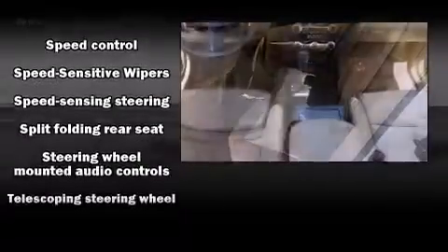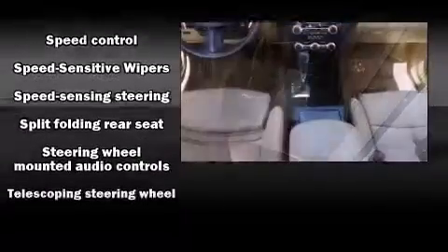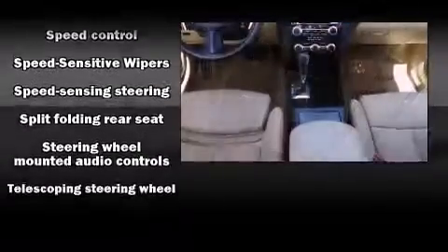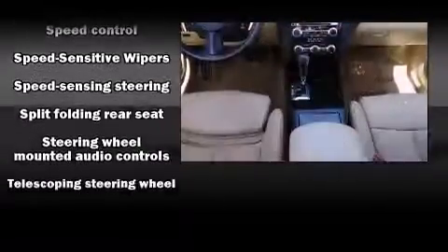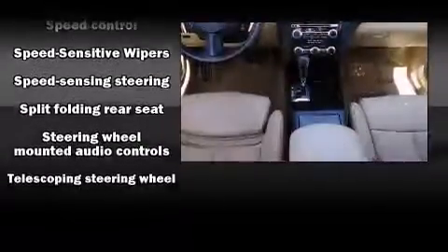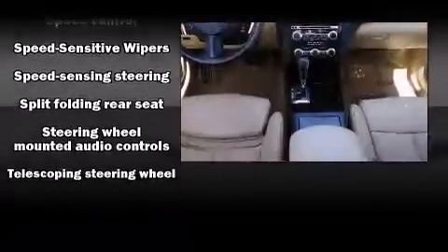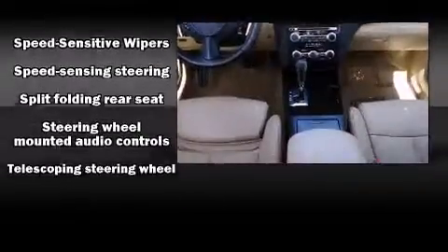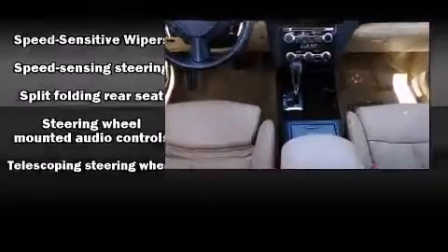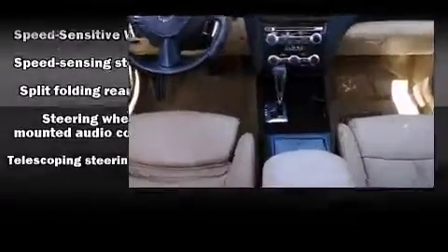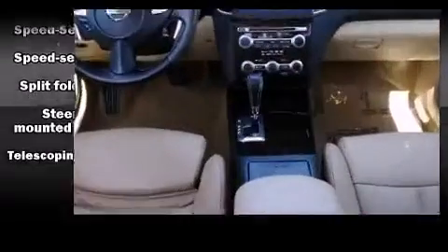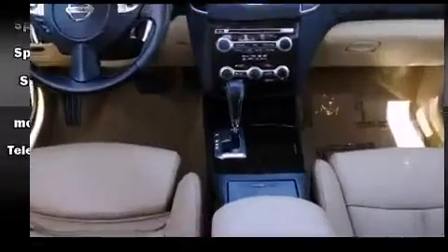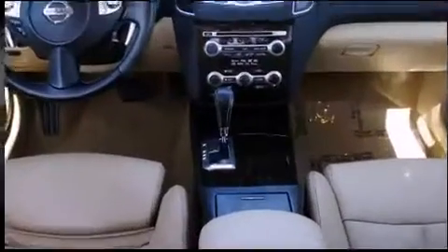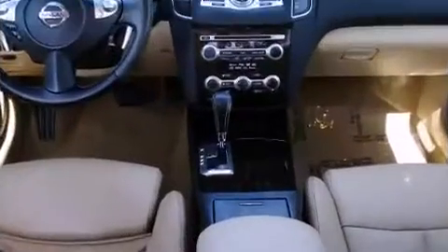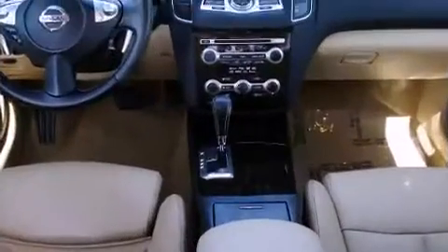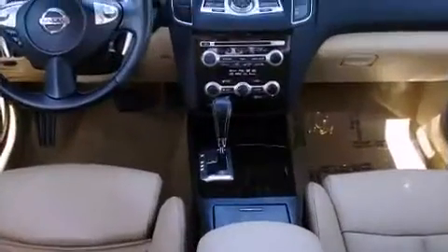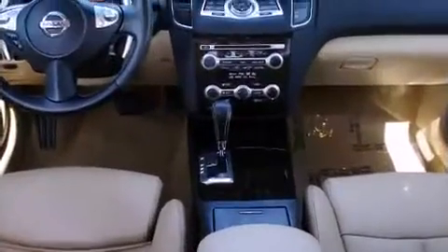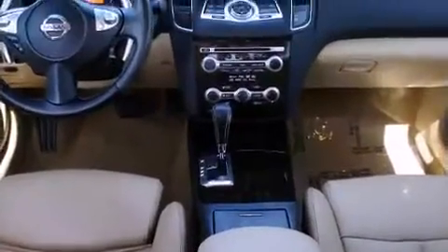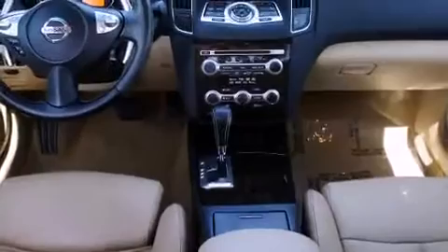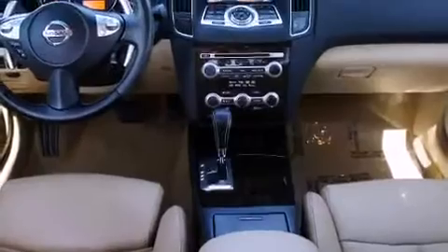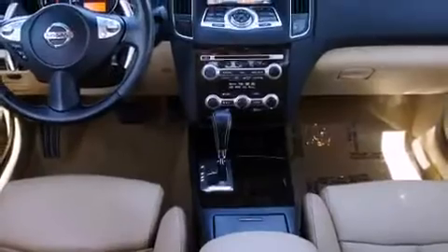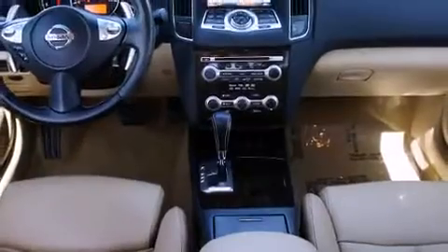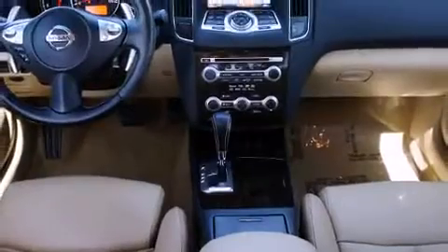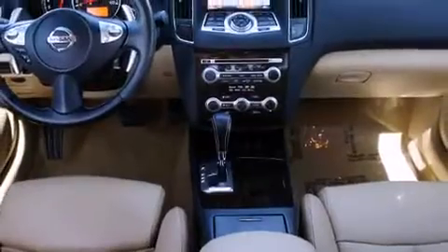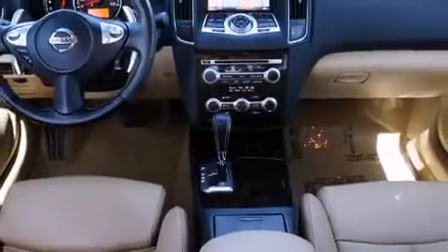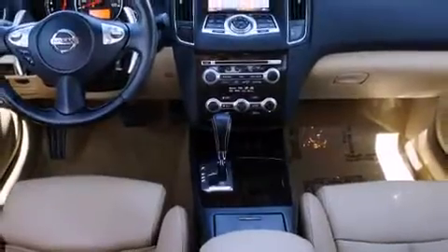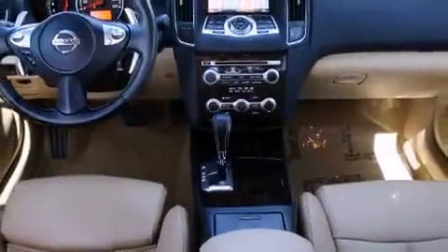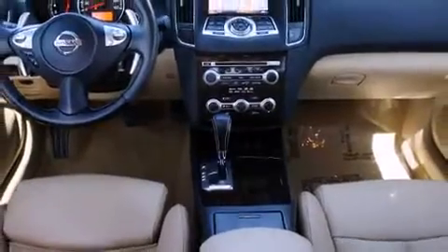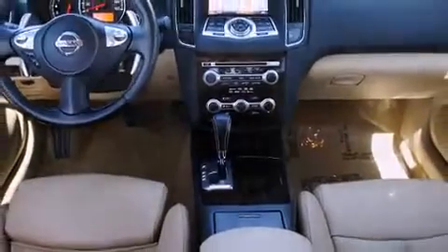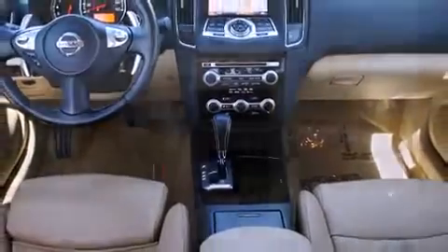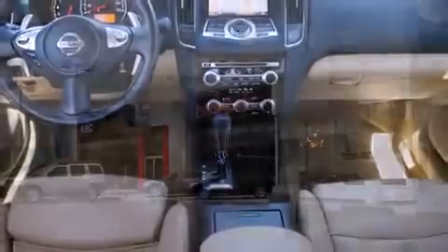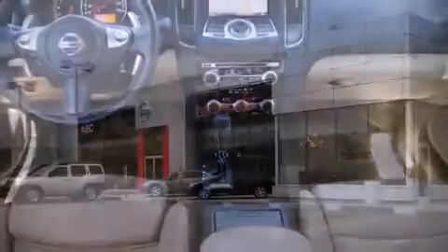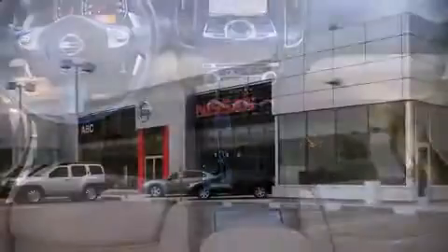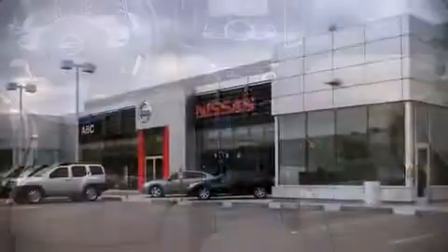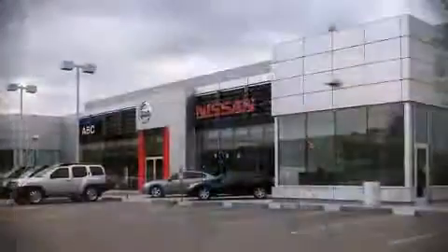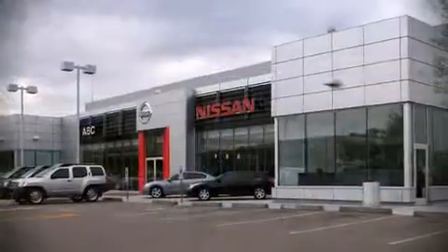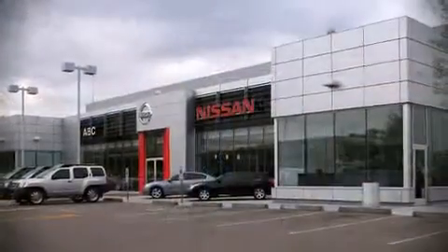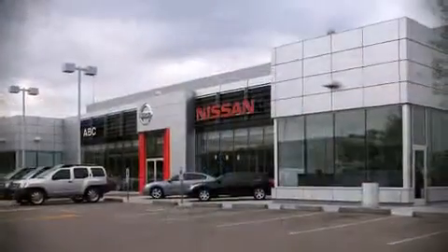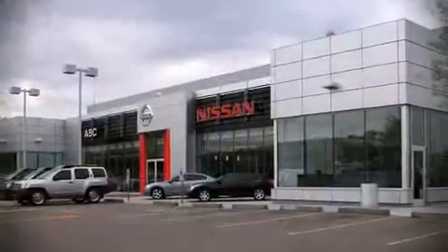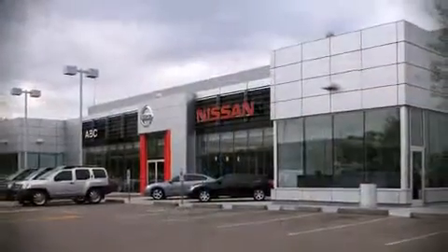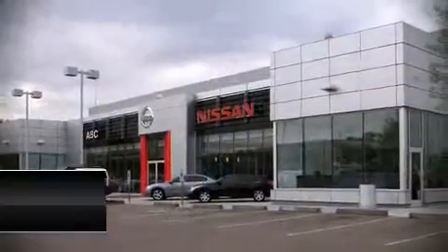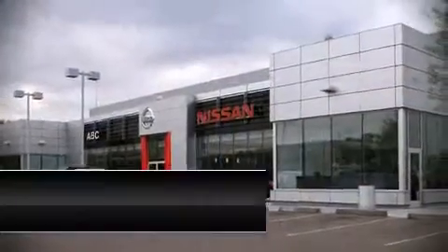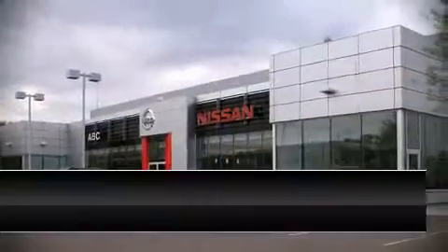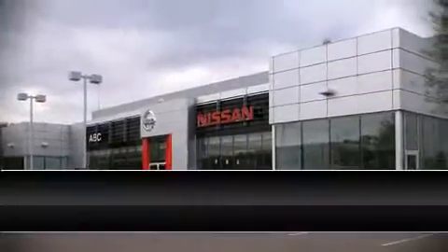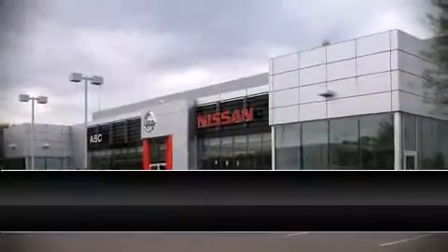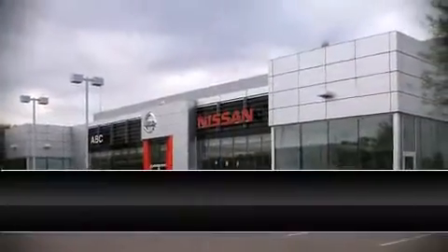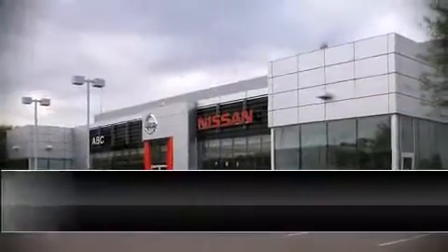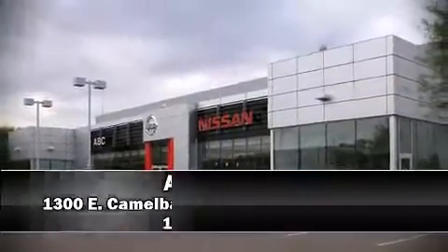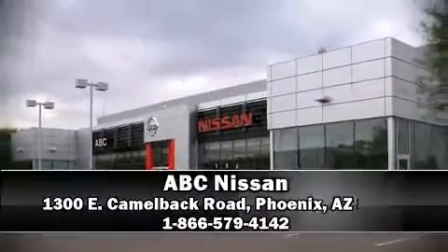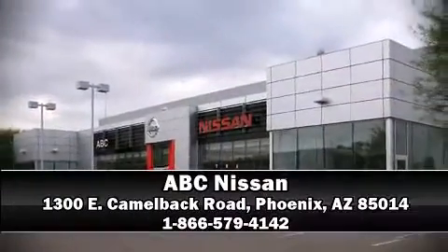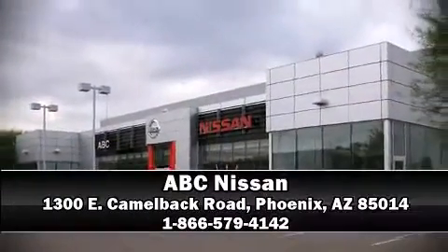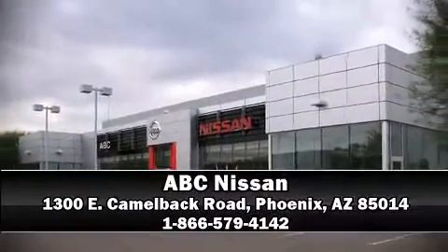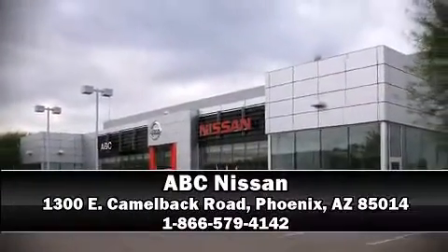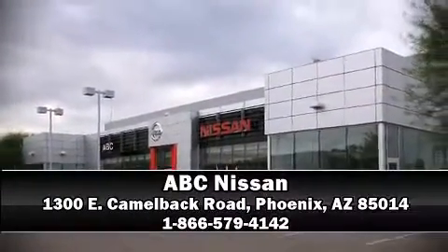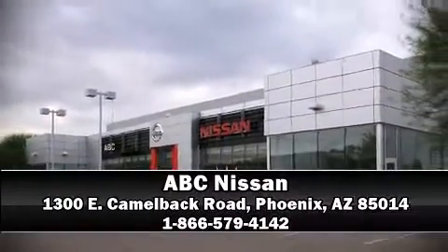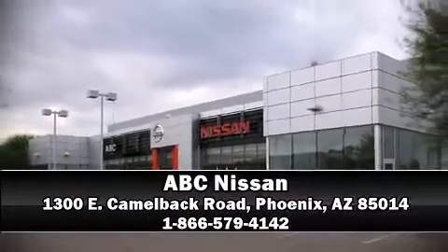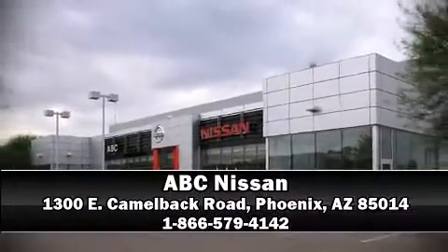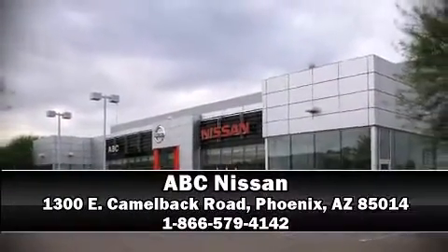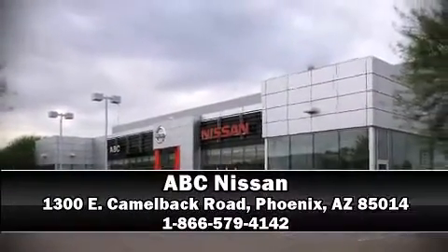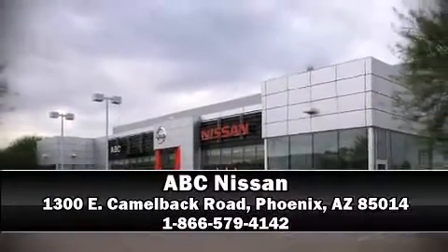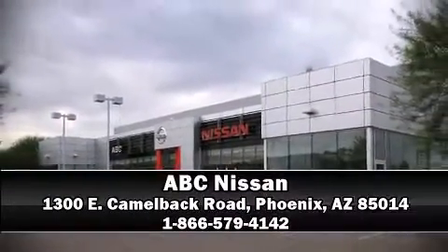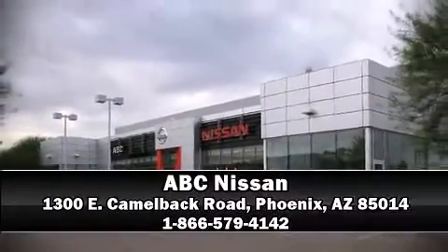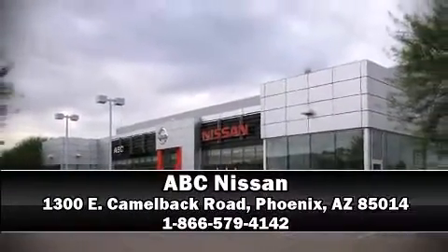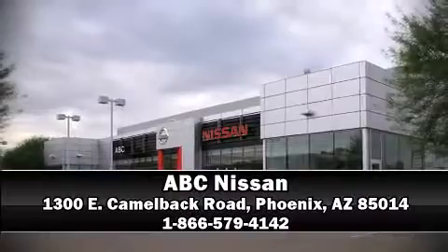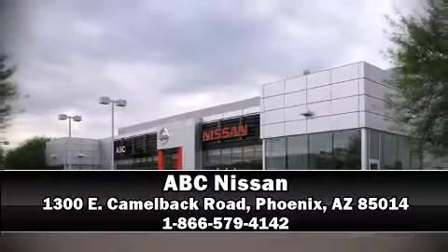A Carfax history report indicates just one previous owner. Please don't hesitate to give us a call. Thanks for watching!